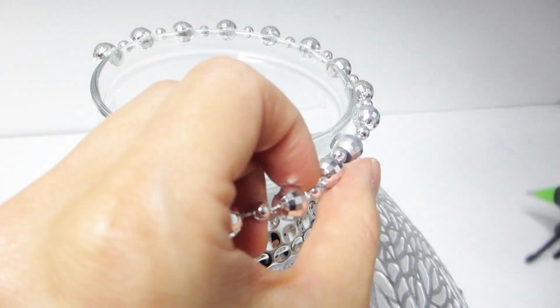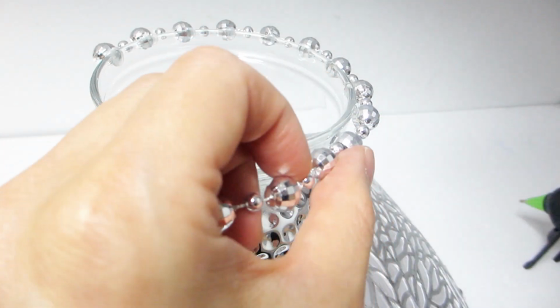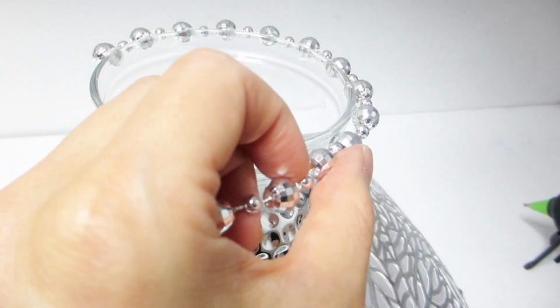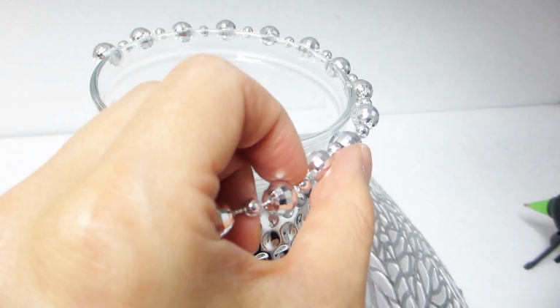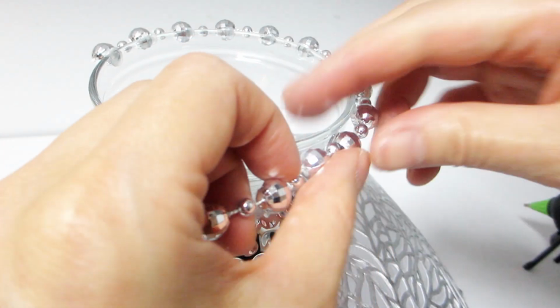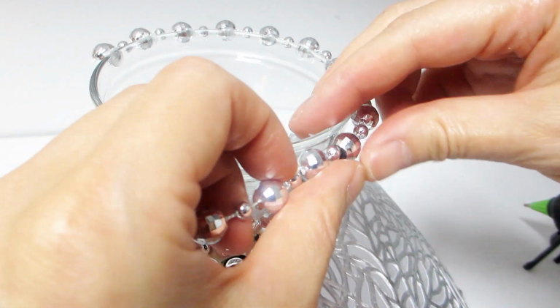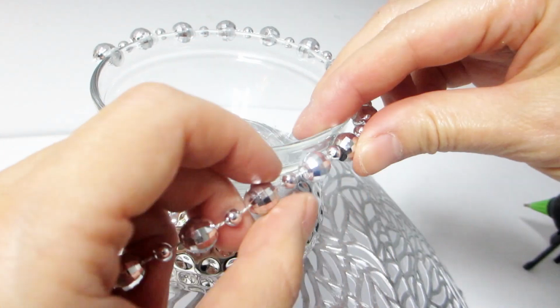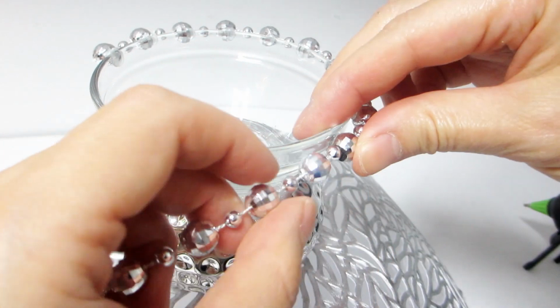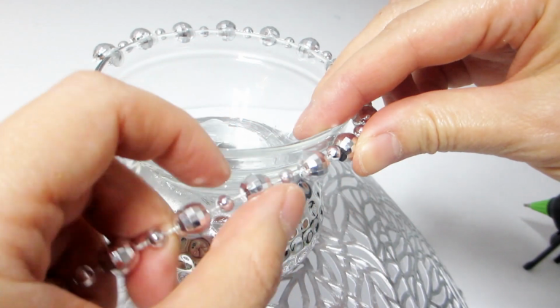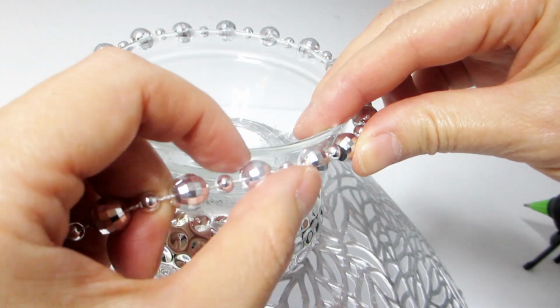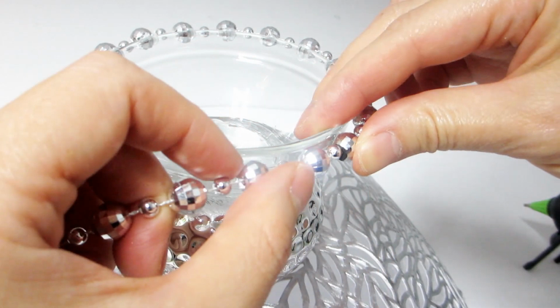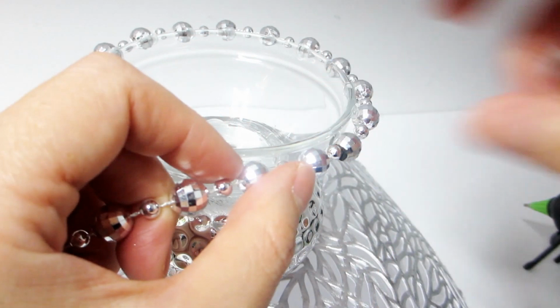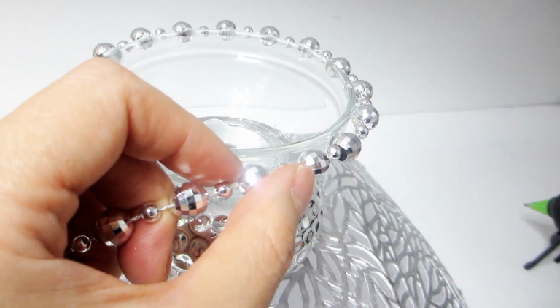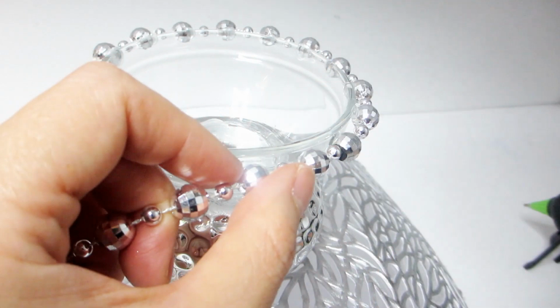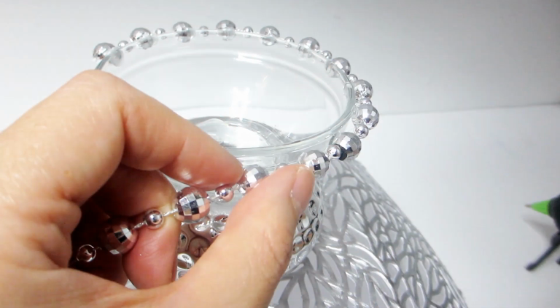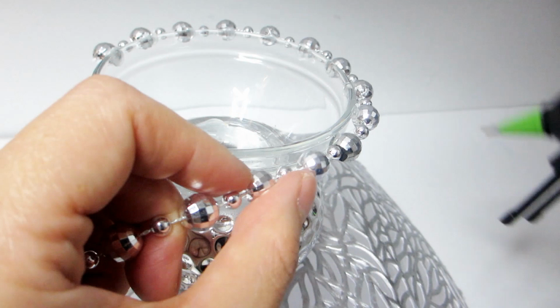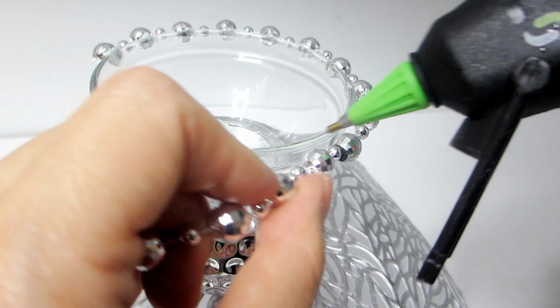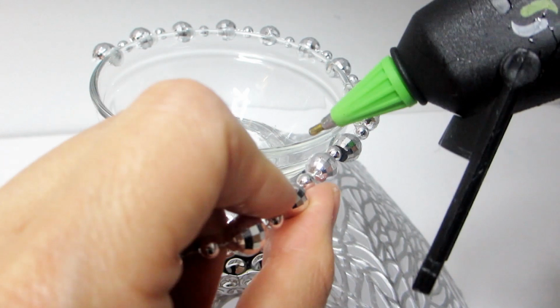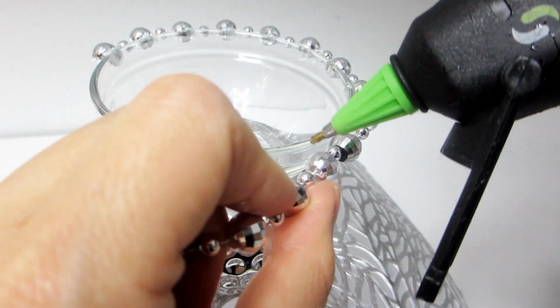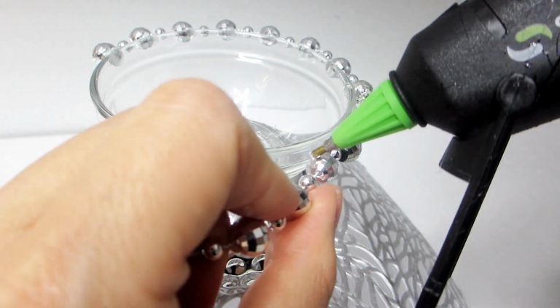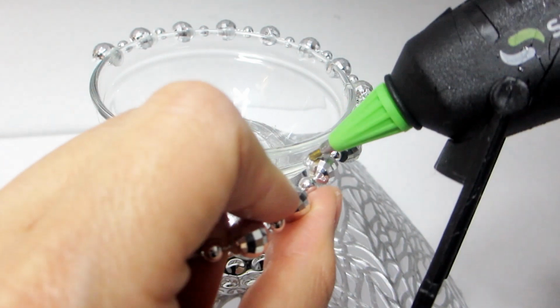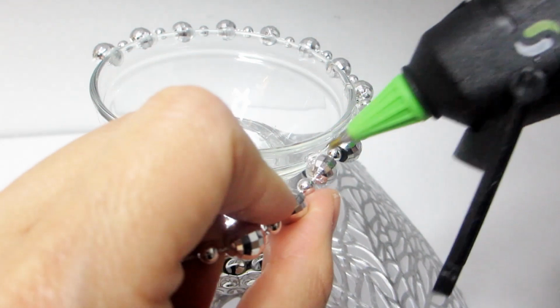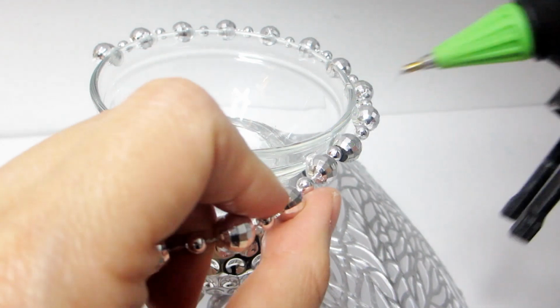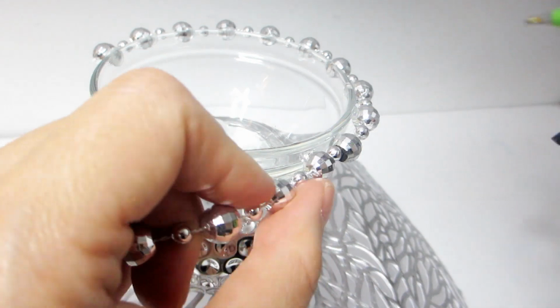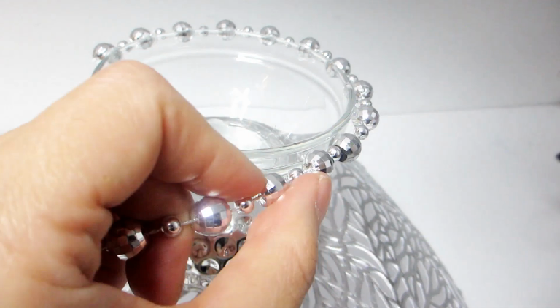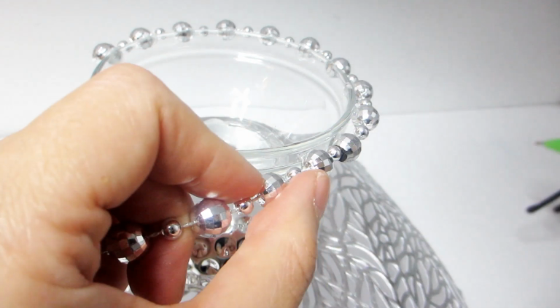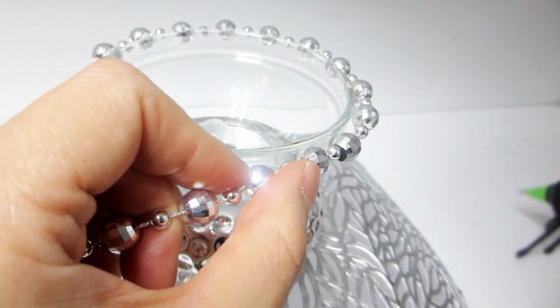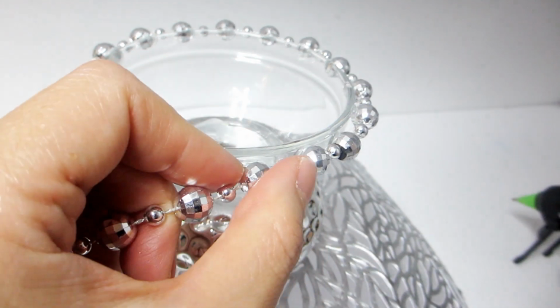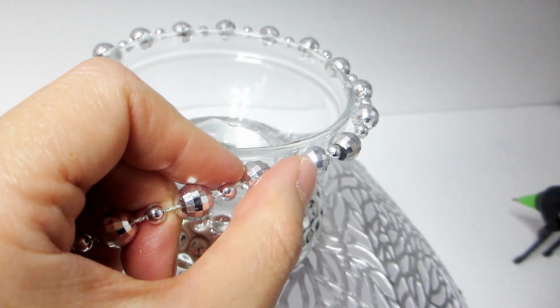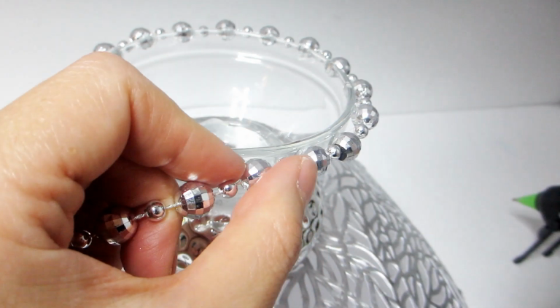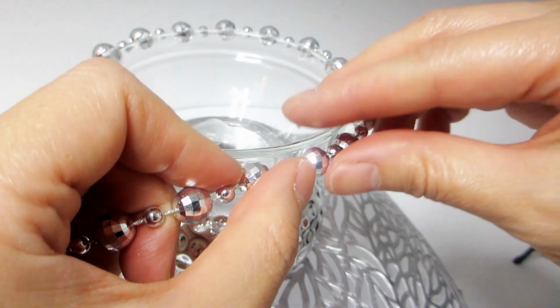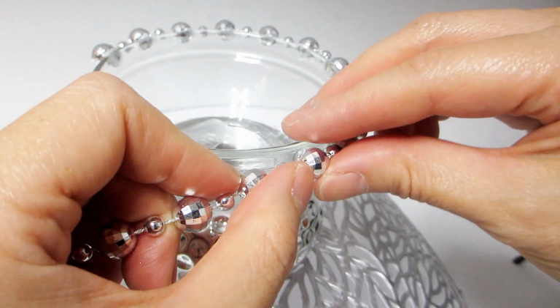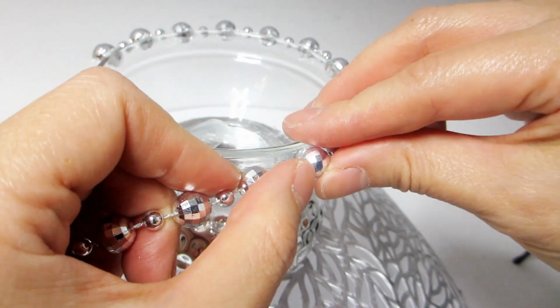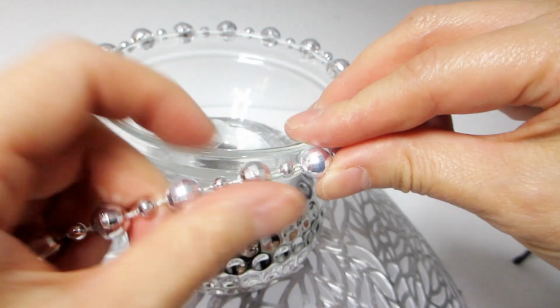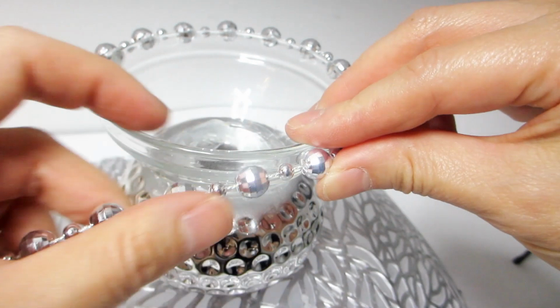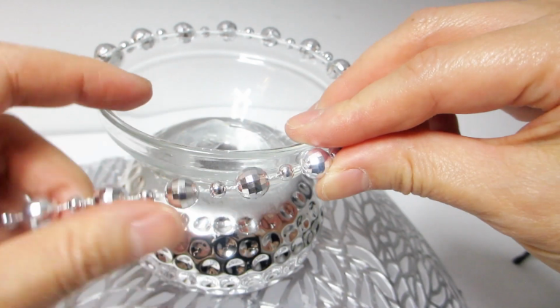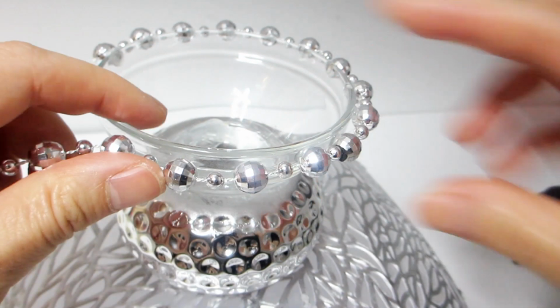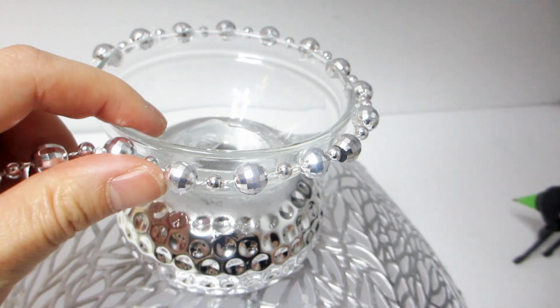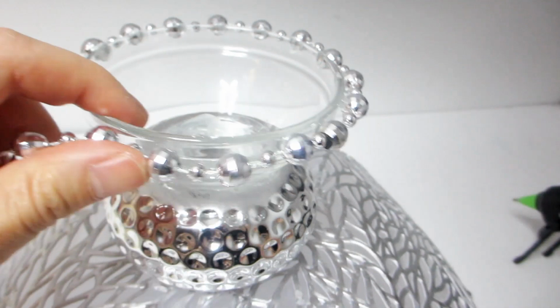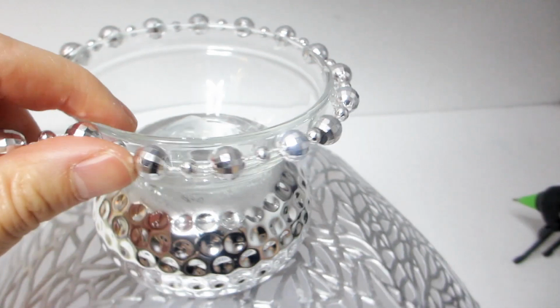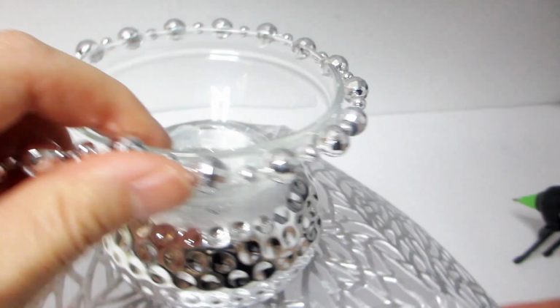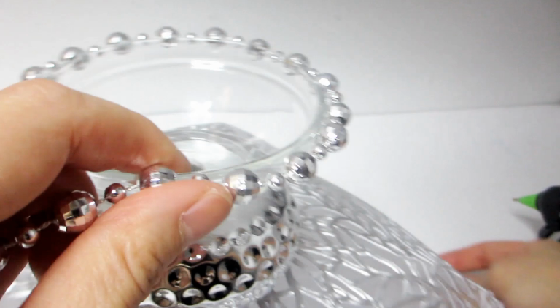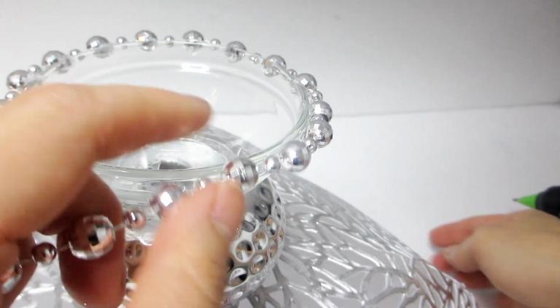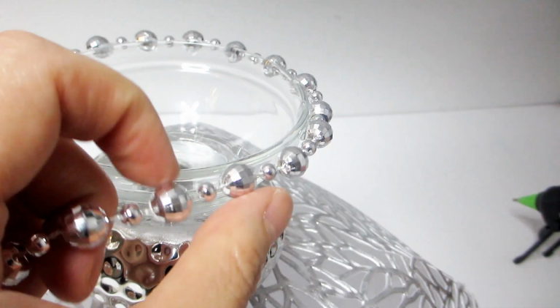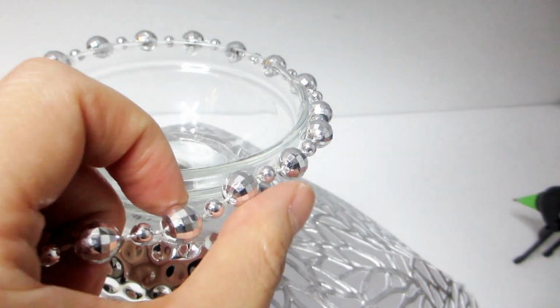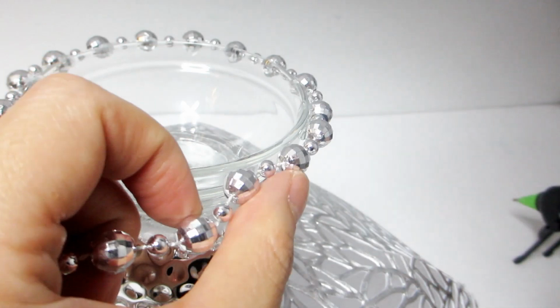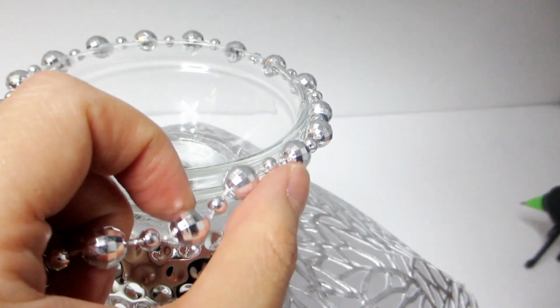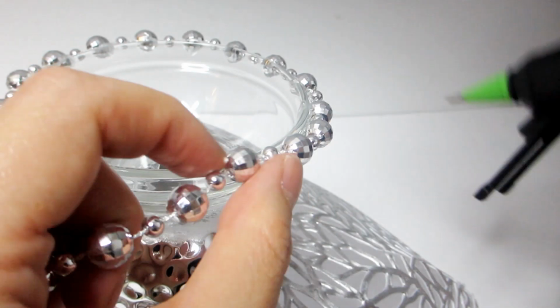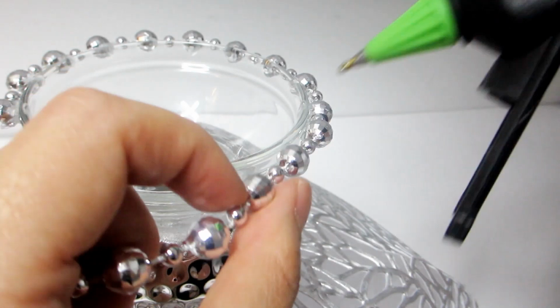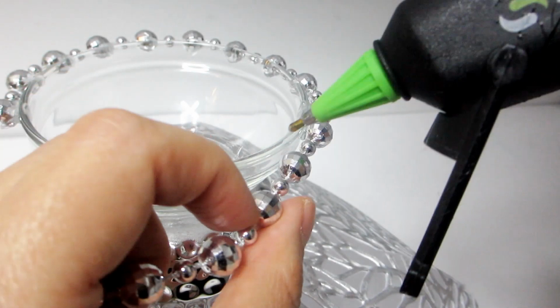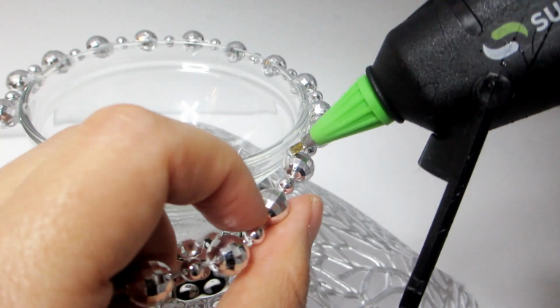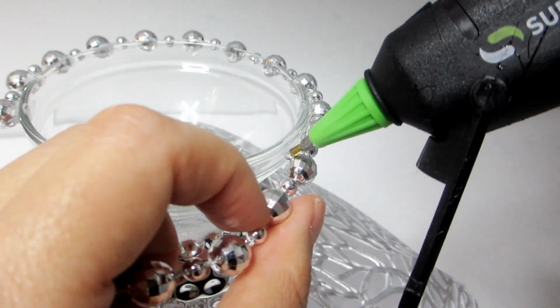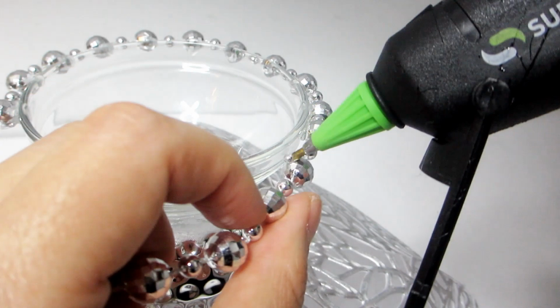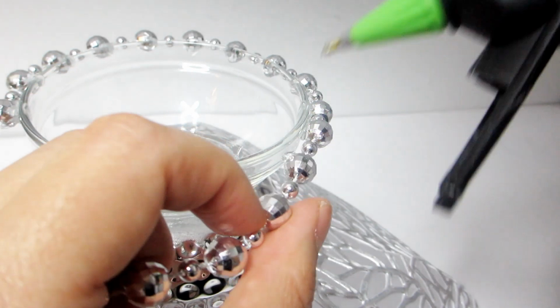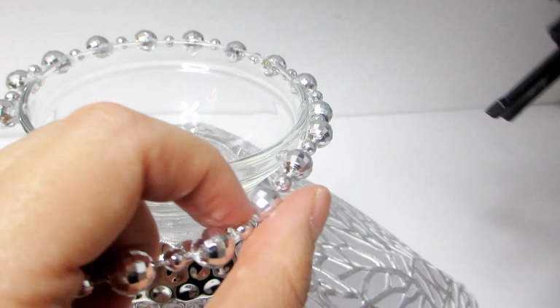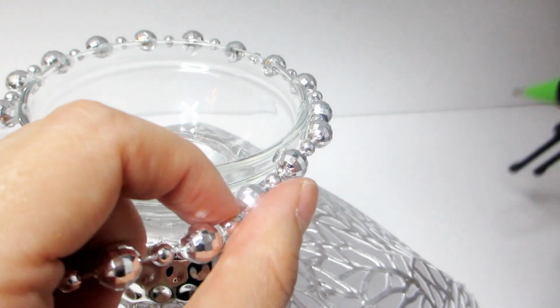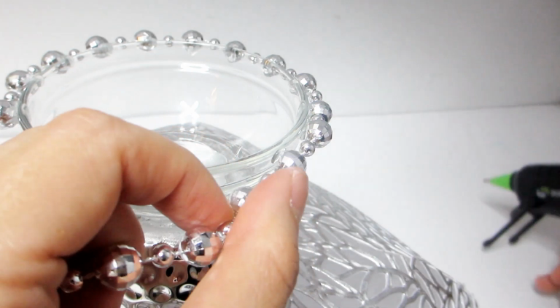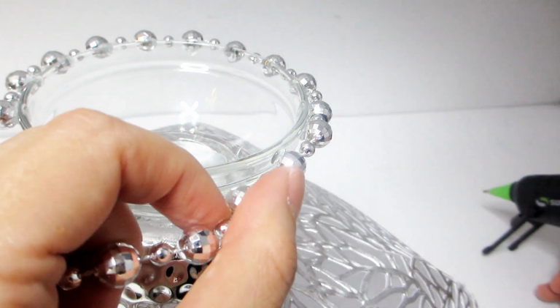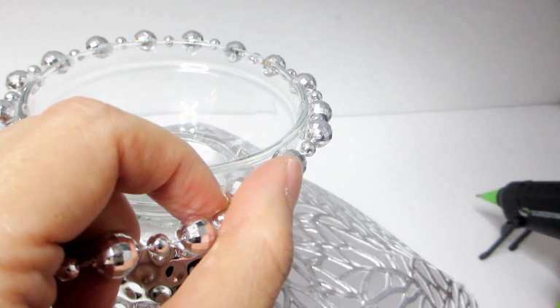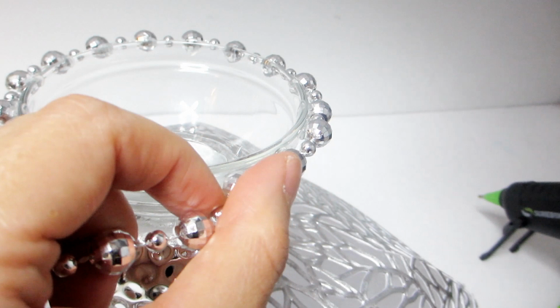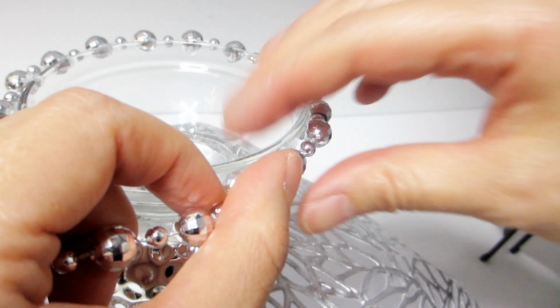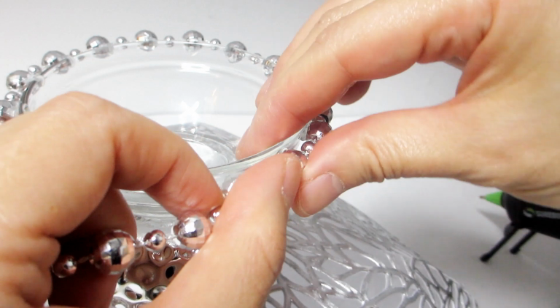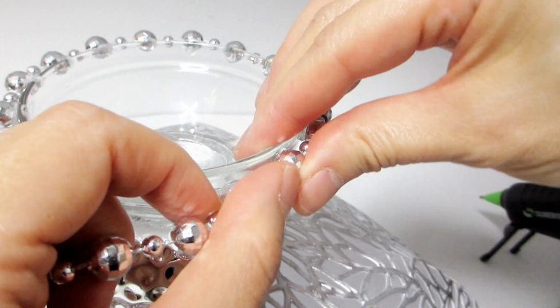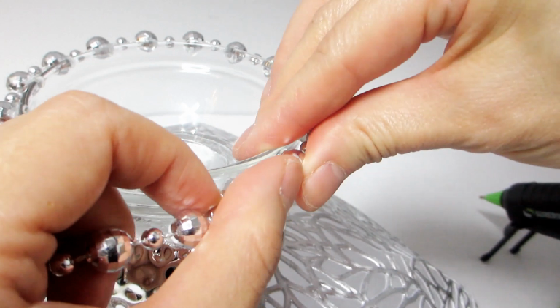As a finishing touch, I decided to also line the rim of the small clear glass bowl with the same silver beaded necklace used earlier.